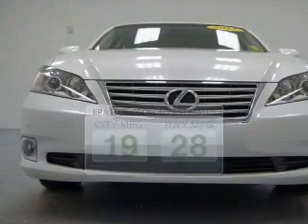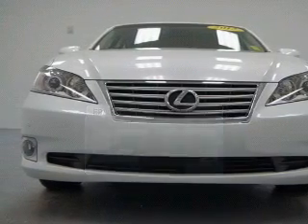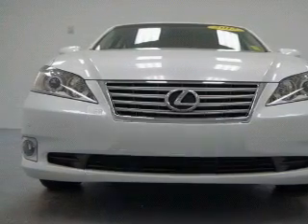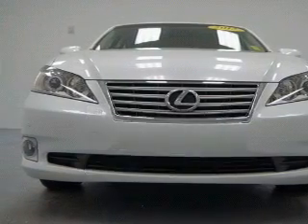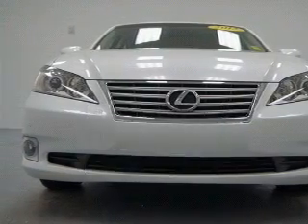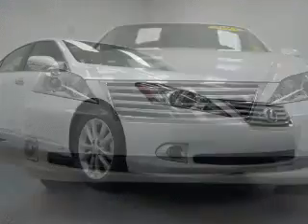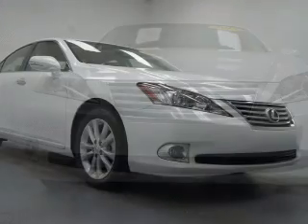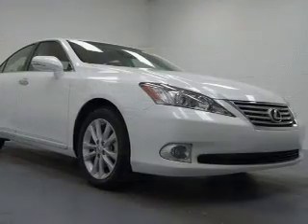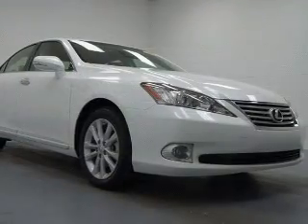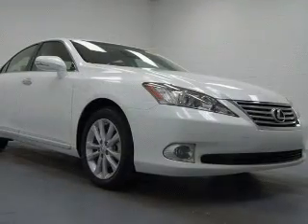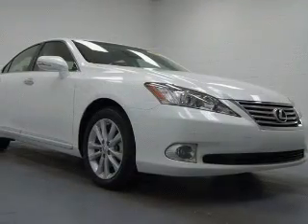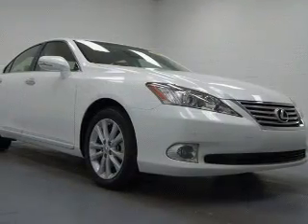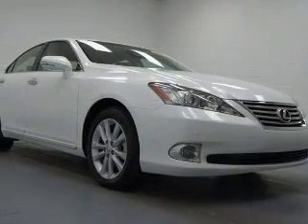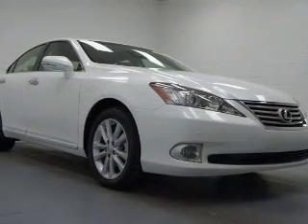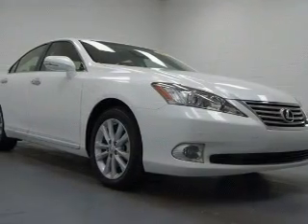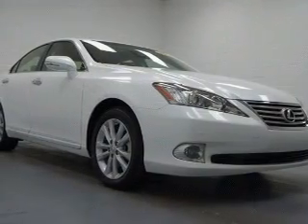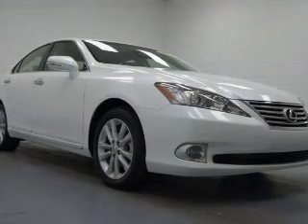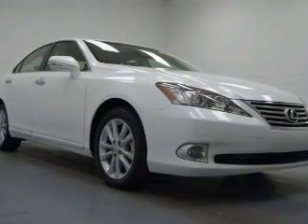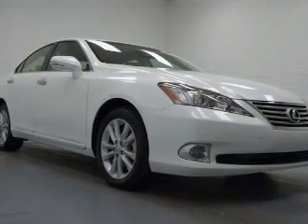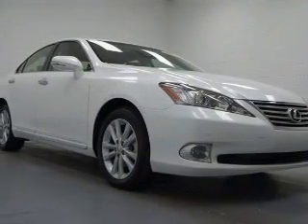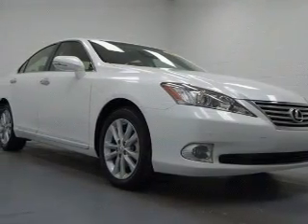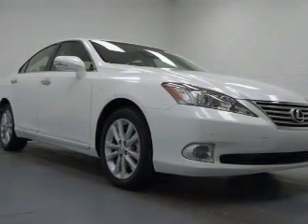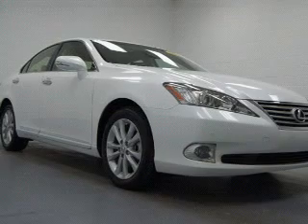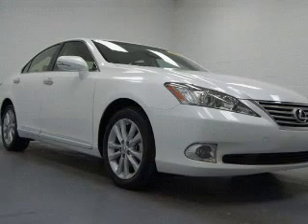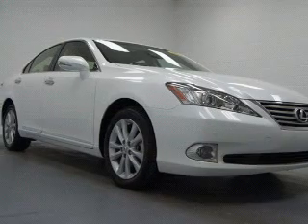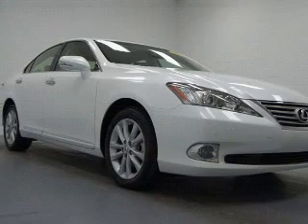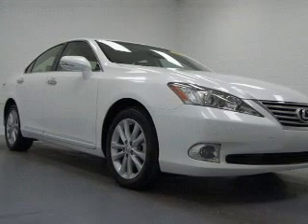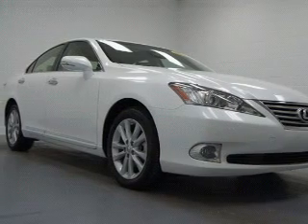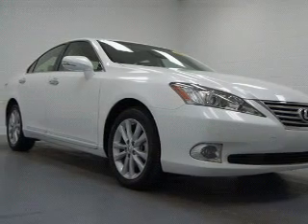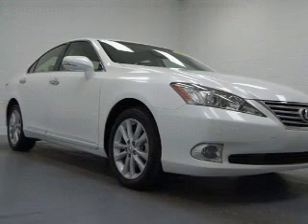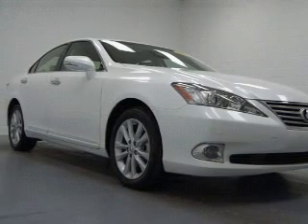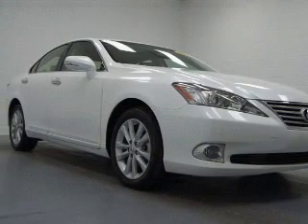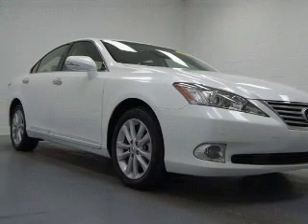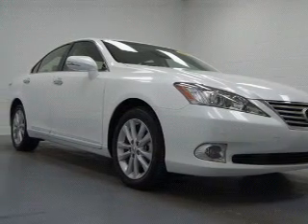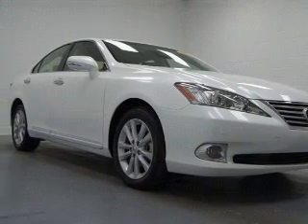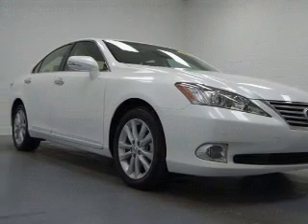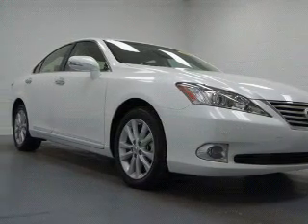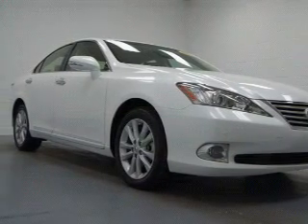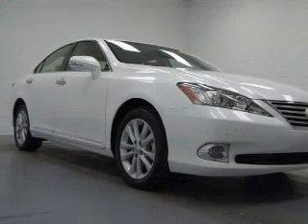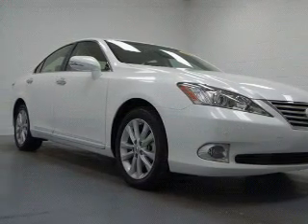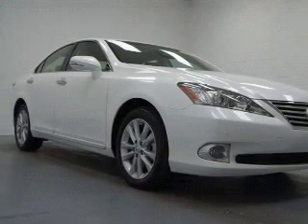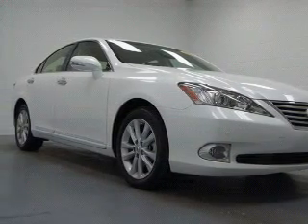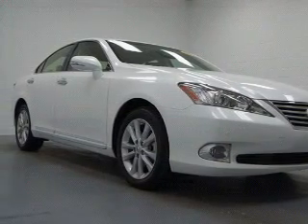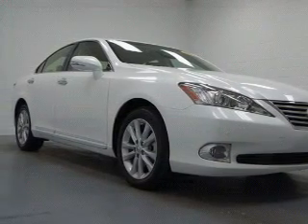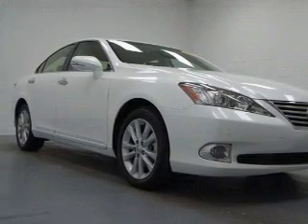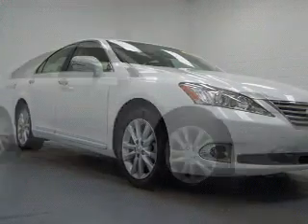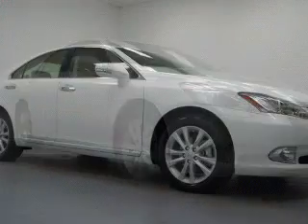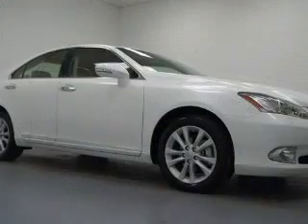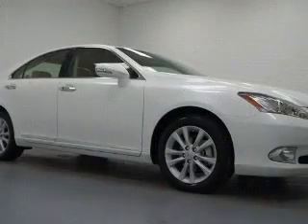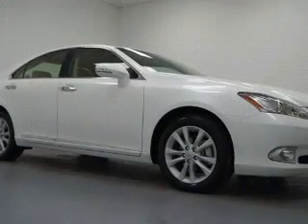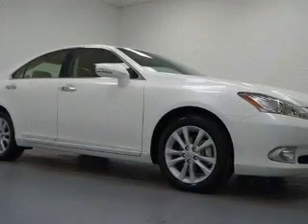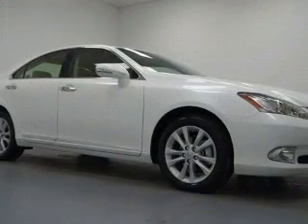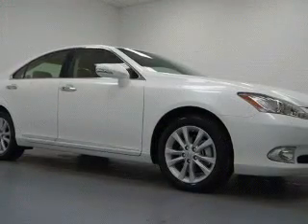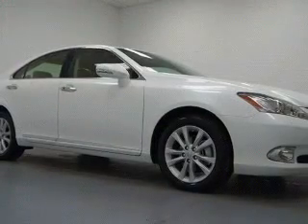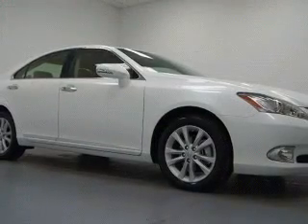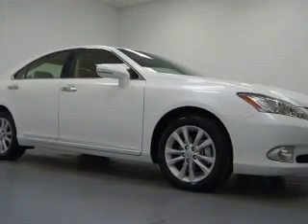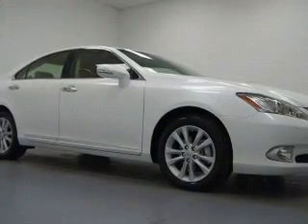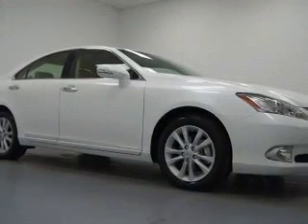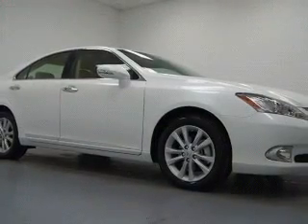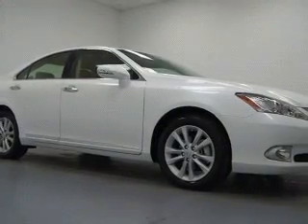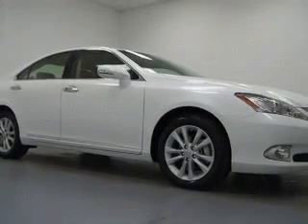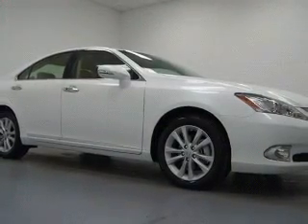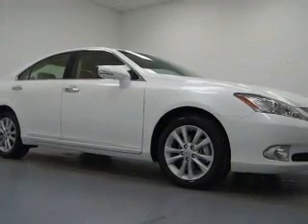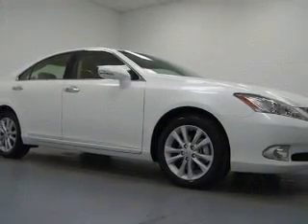The powertrain includes front-wheel drive with a solid six-cylinder engine connected to a smooth-shifting six-speed automatic transmission.